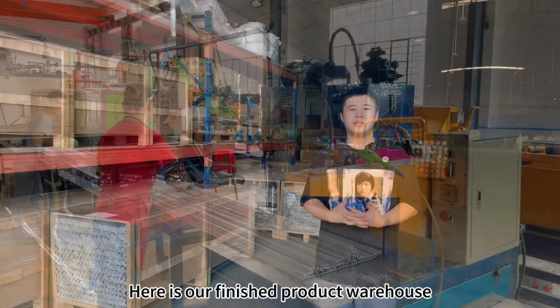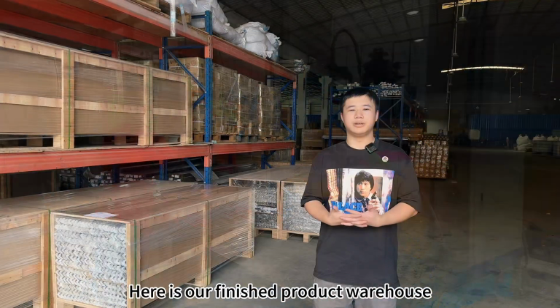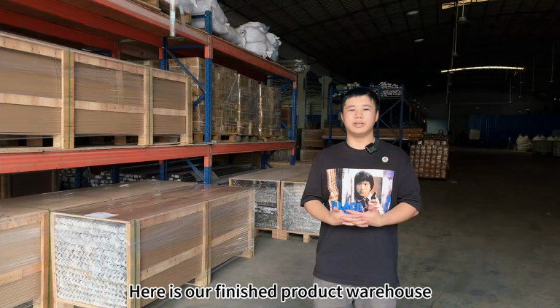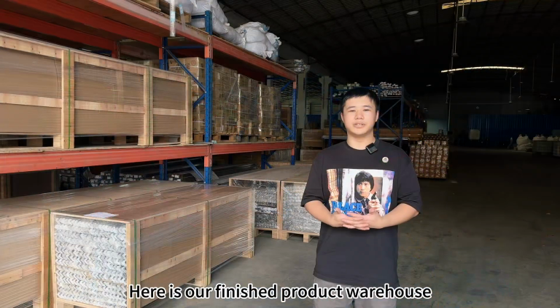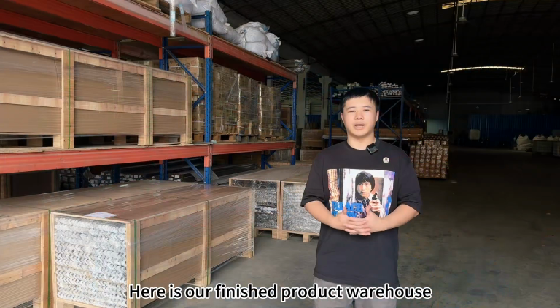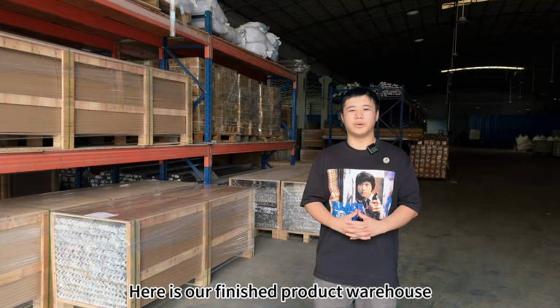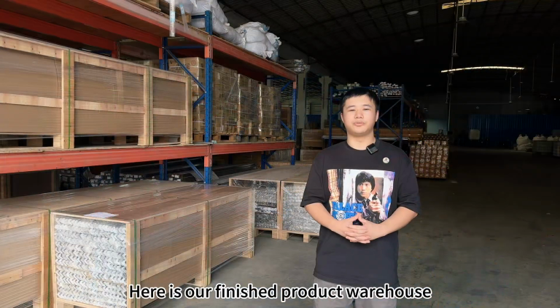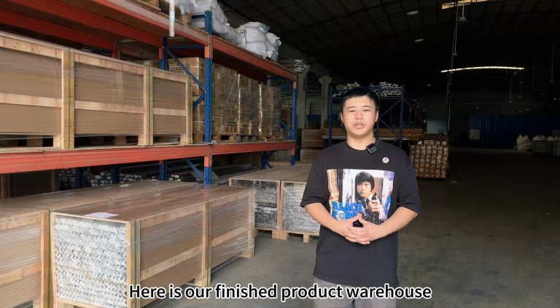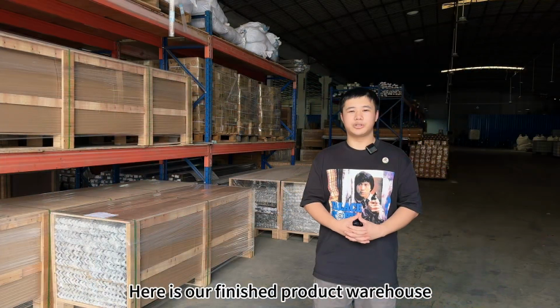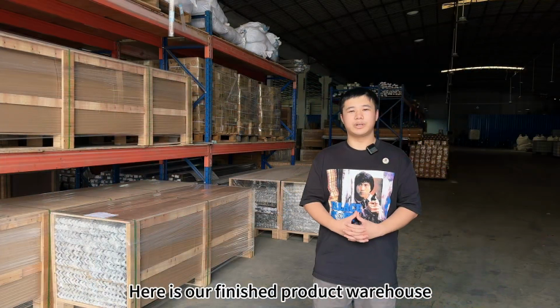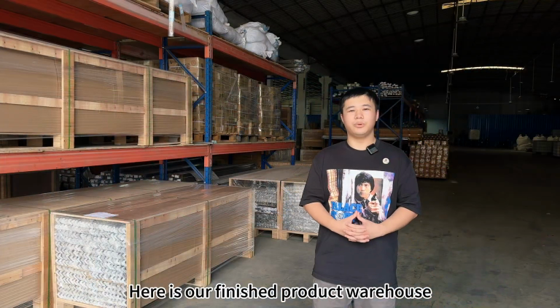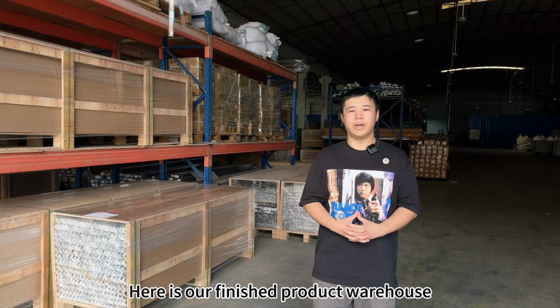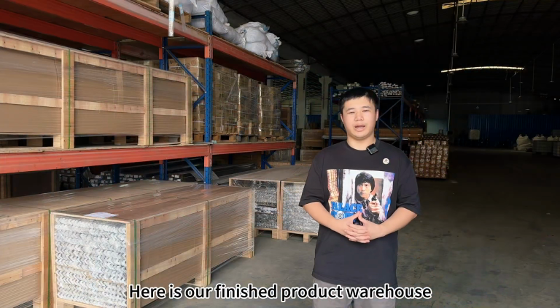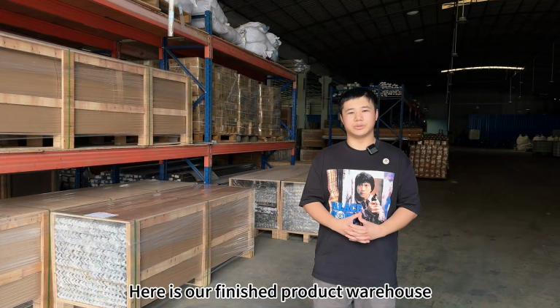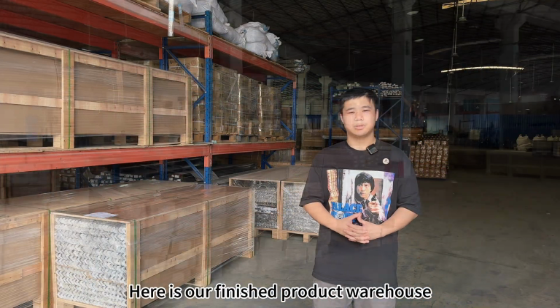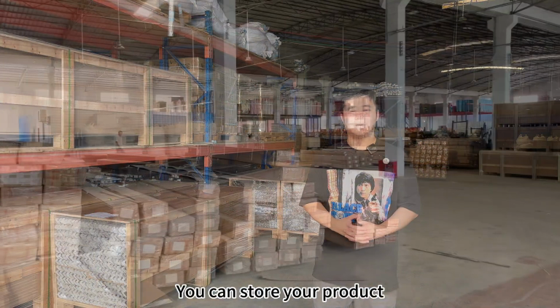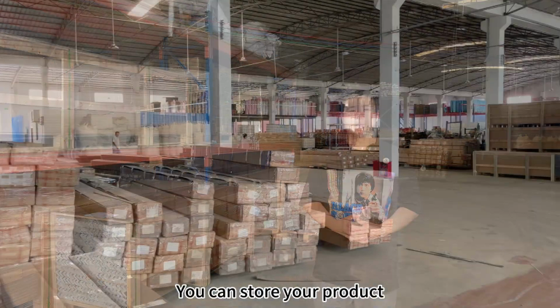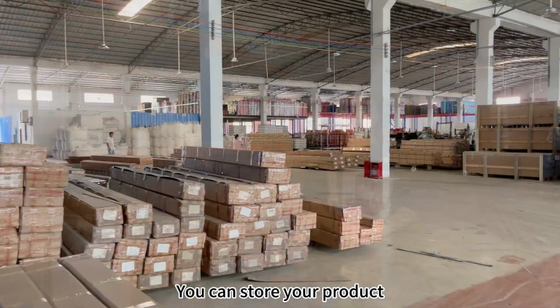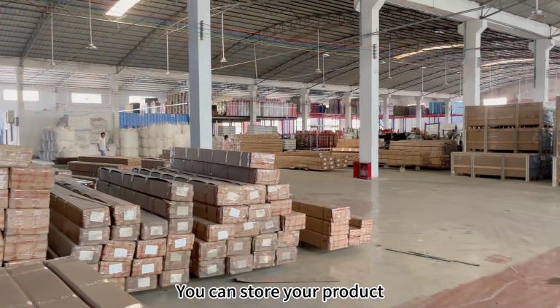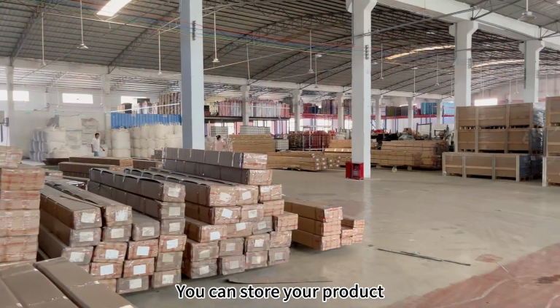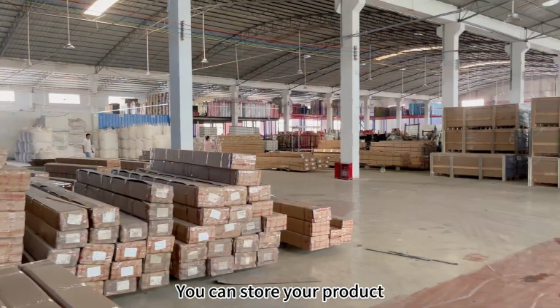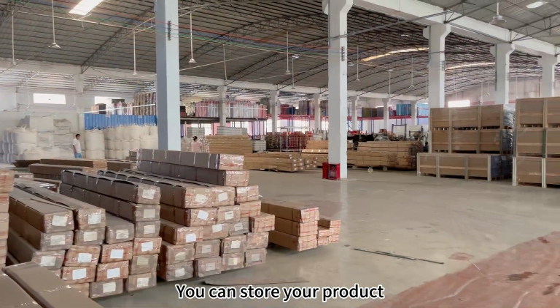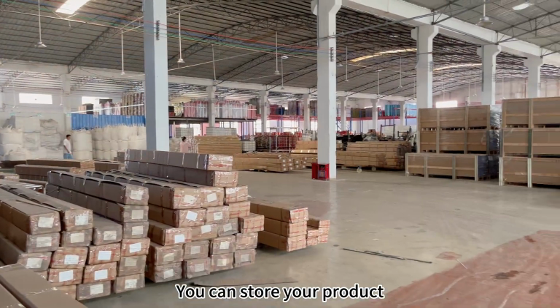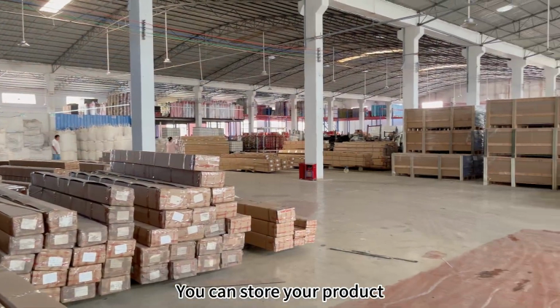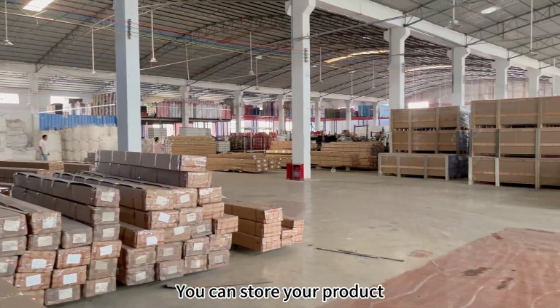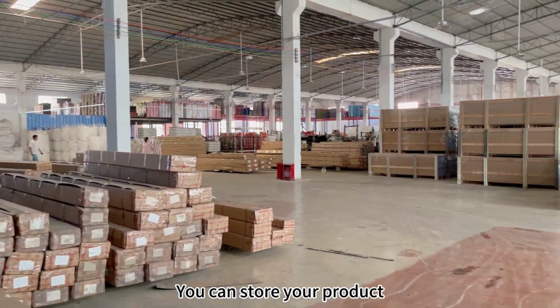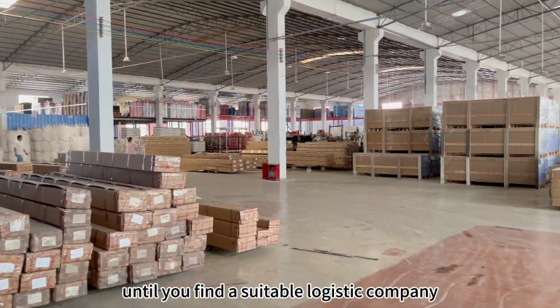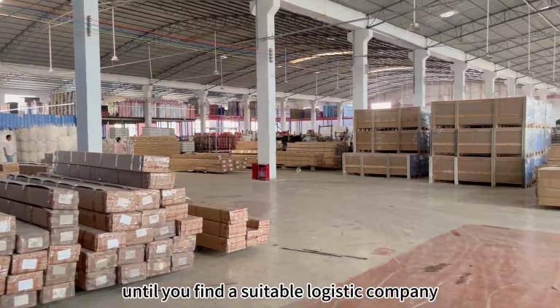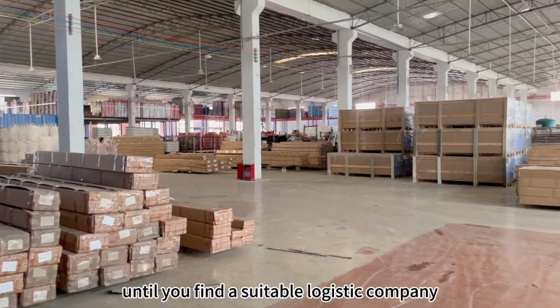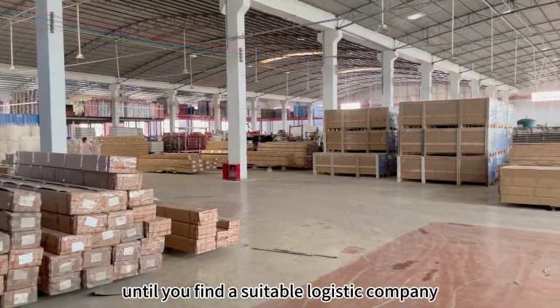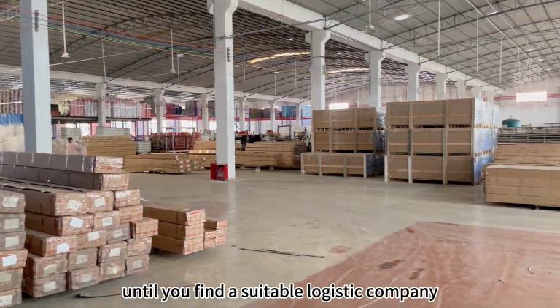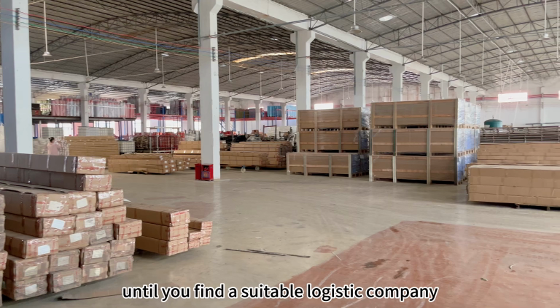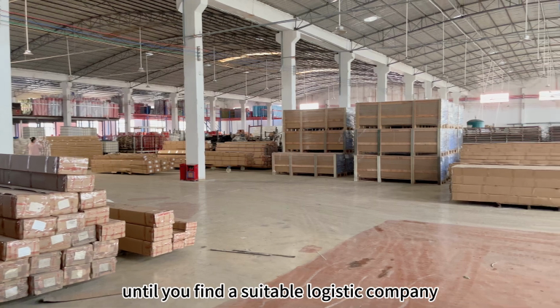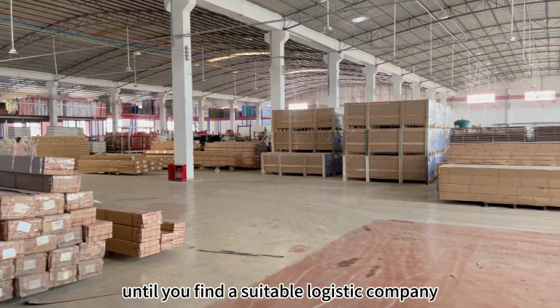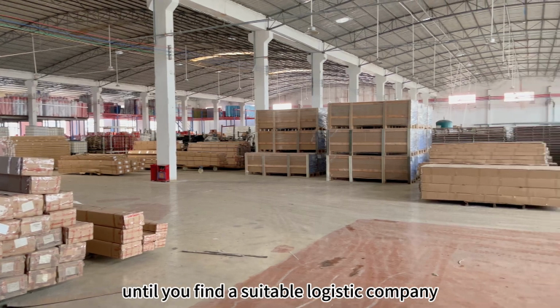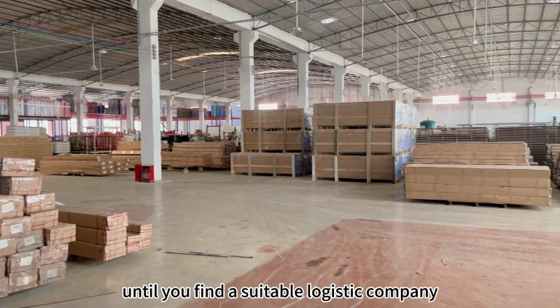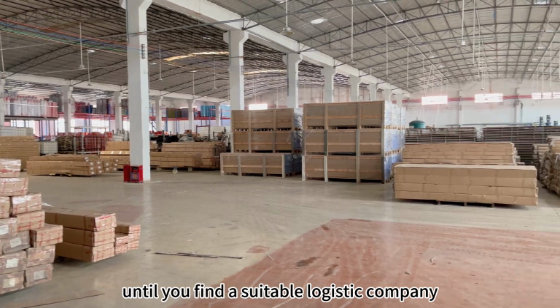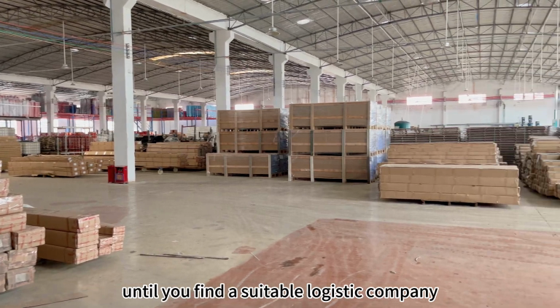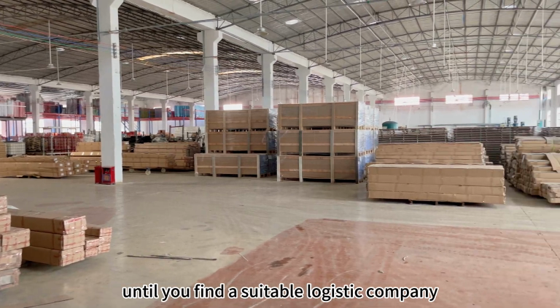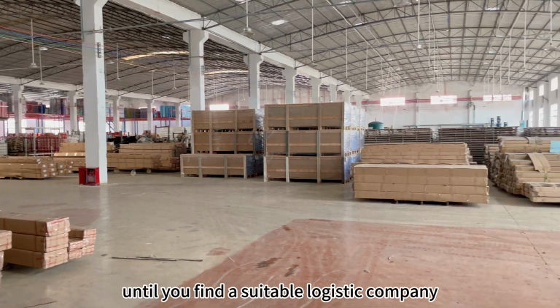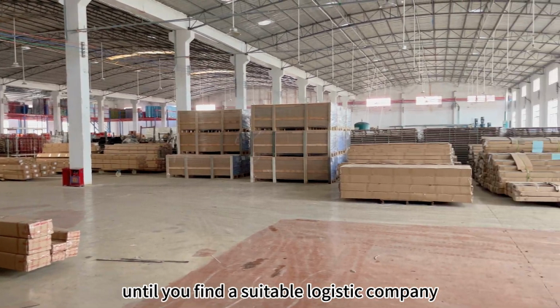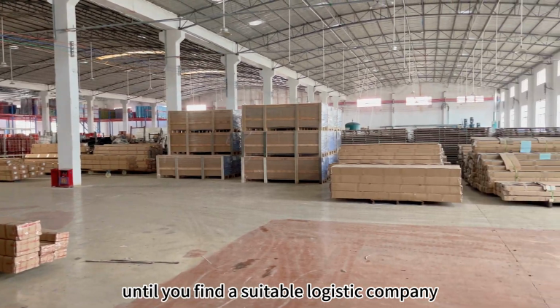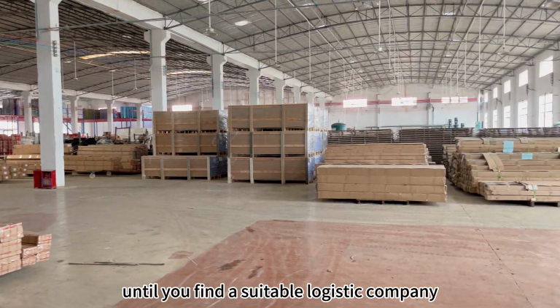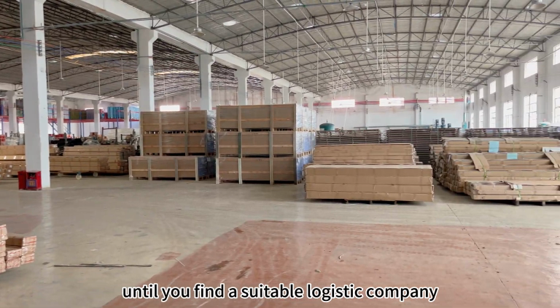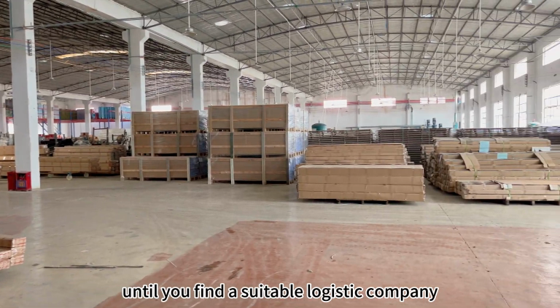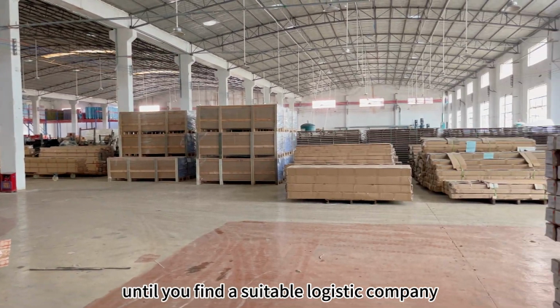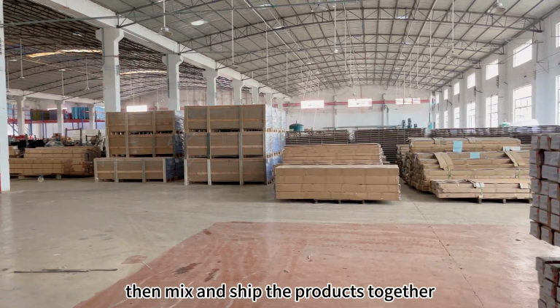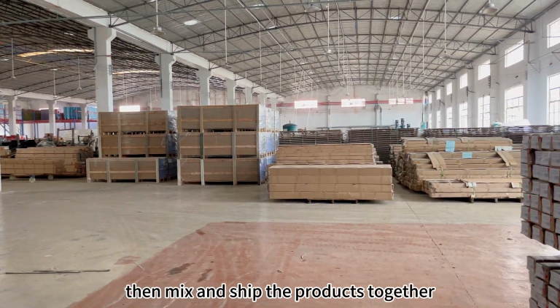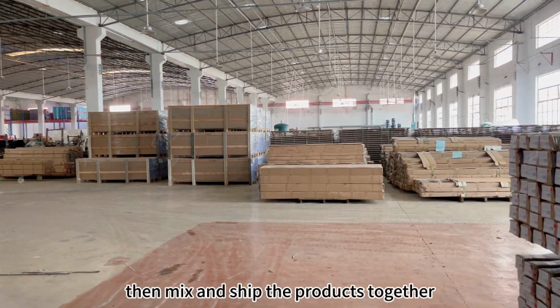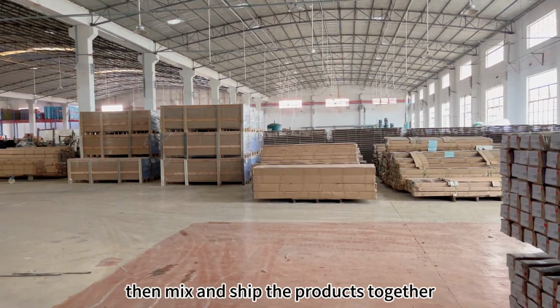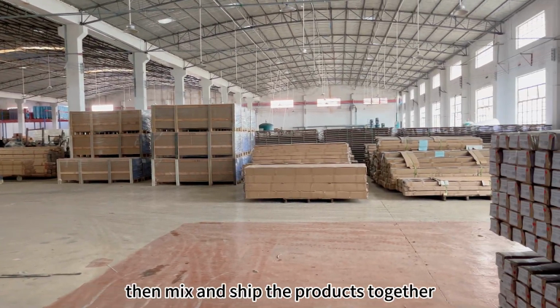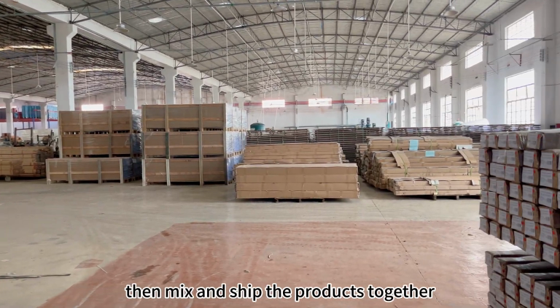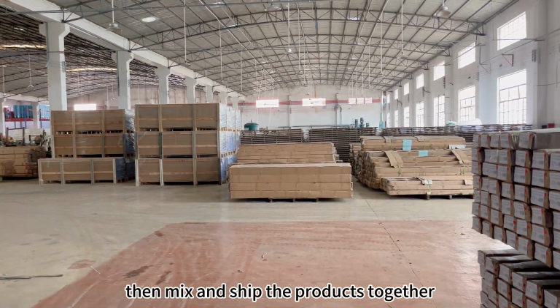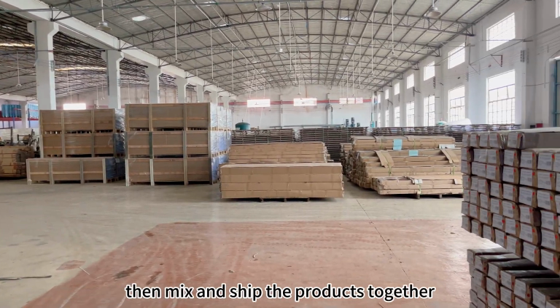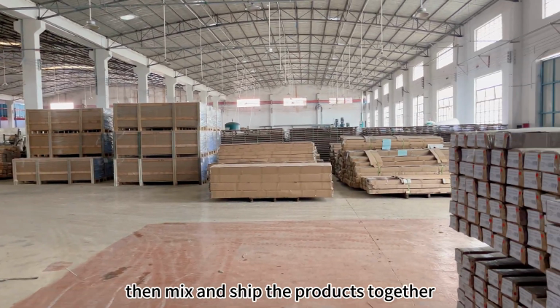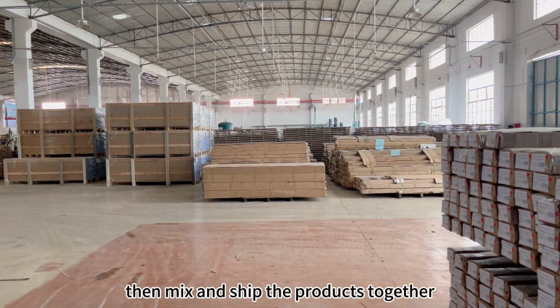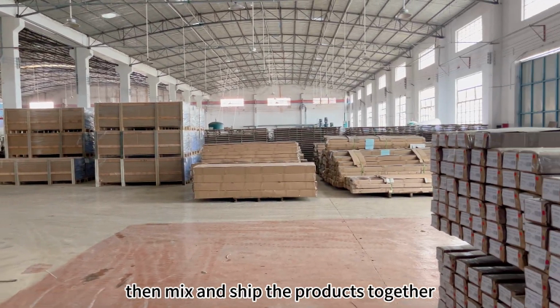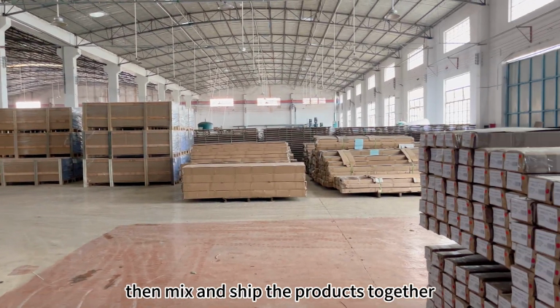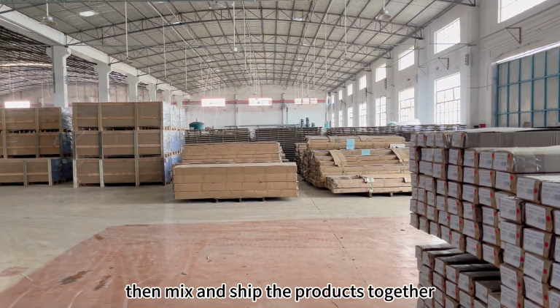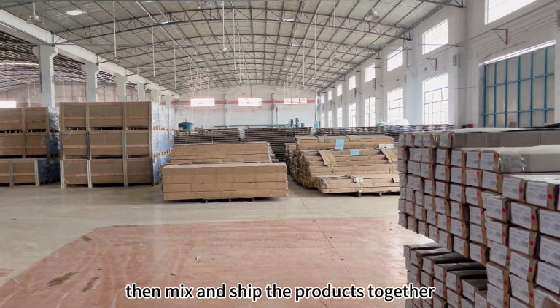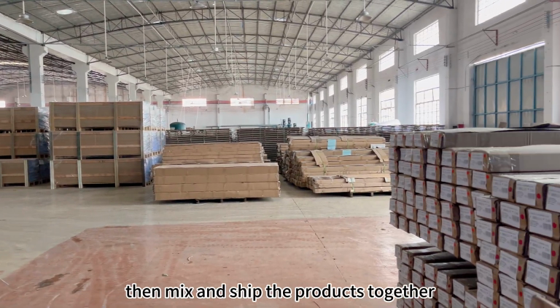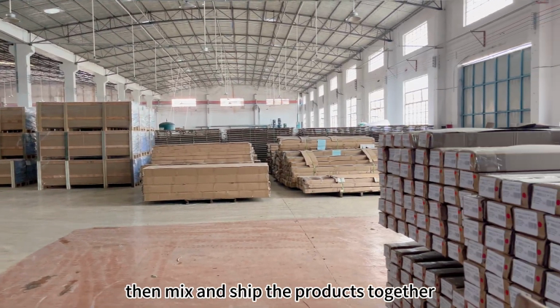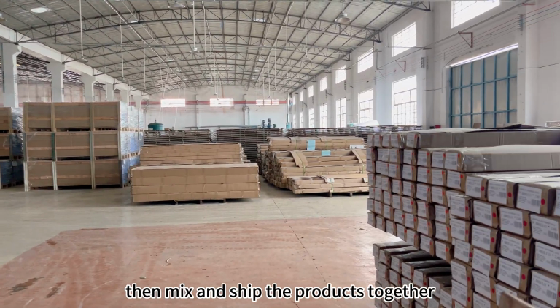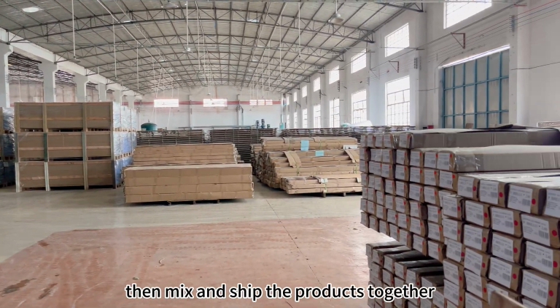Here is our finished product warehouse. You can store your products here until you find a suitable logistics company, then mix and ship the products together.